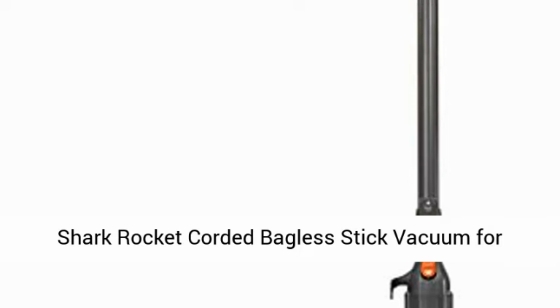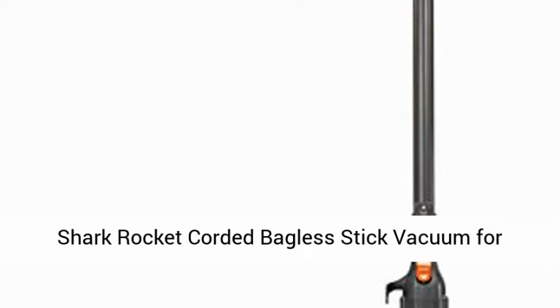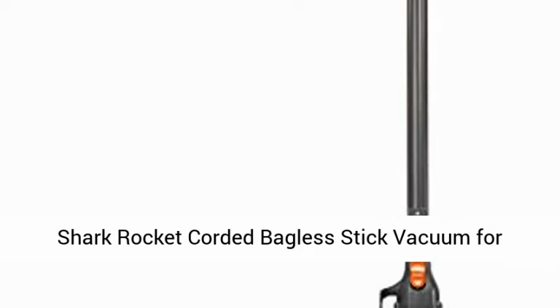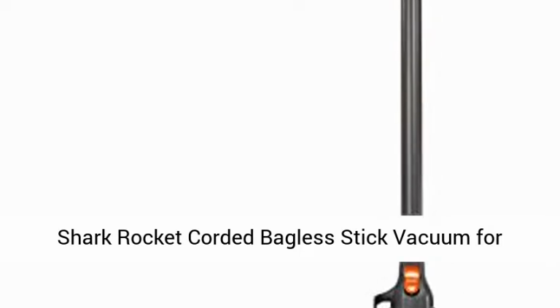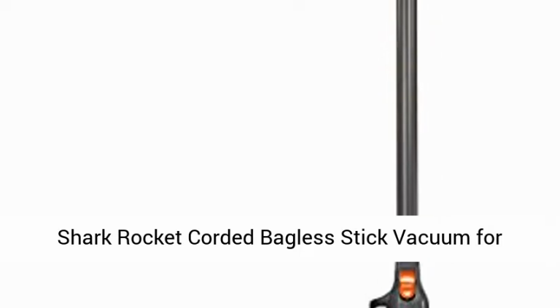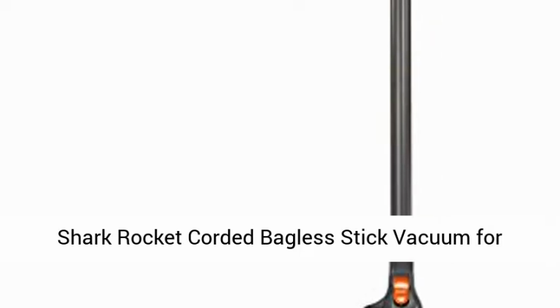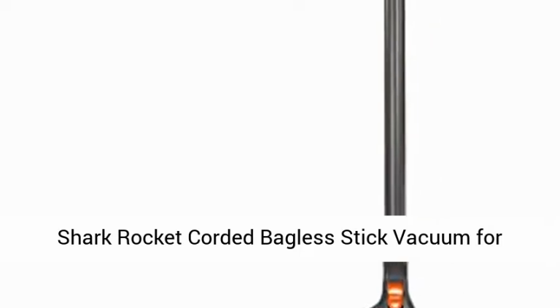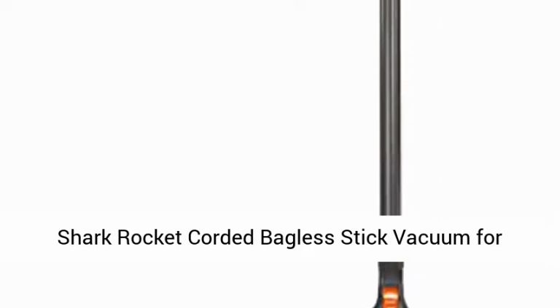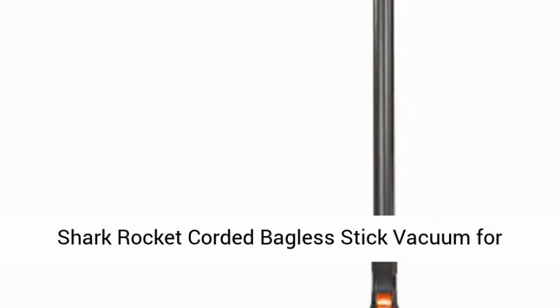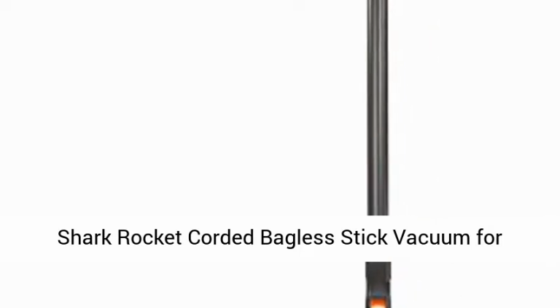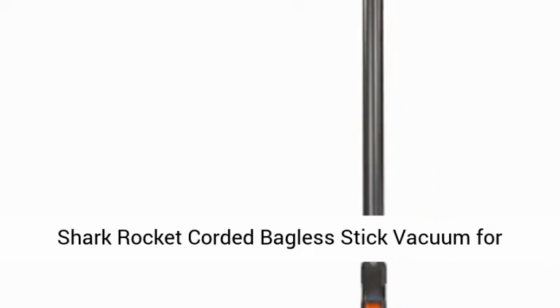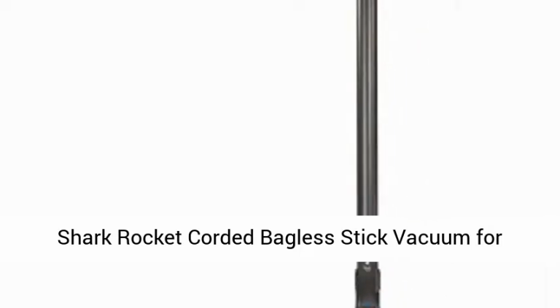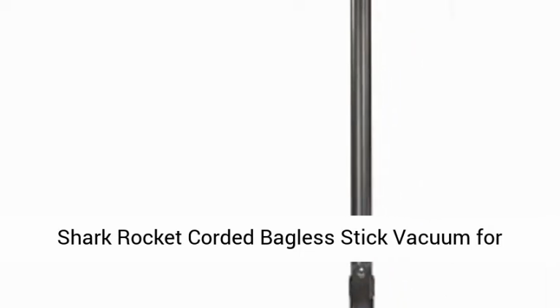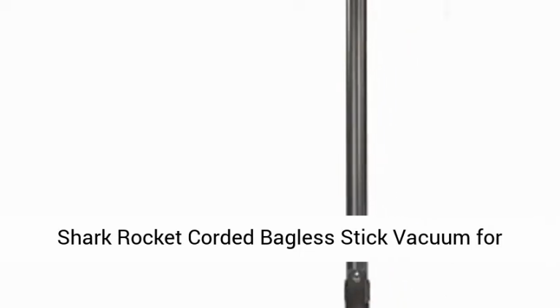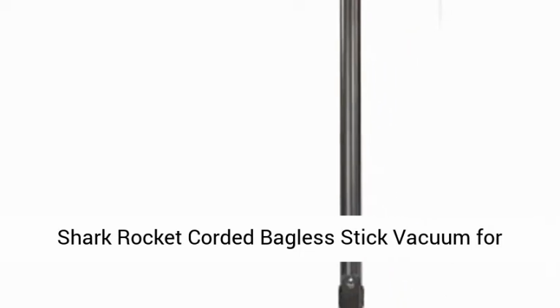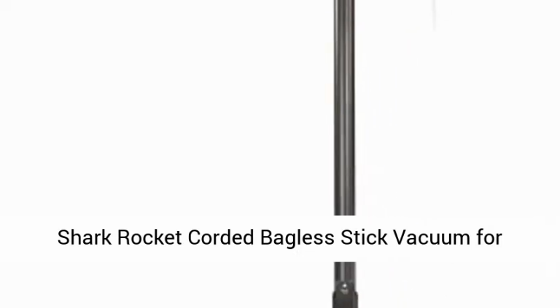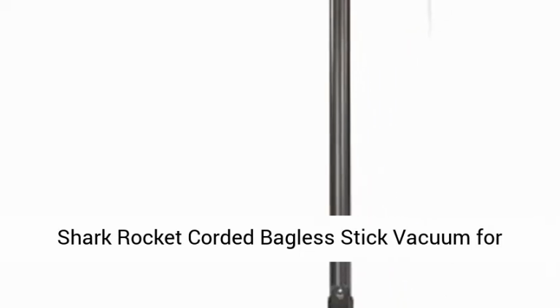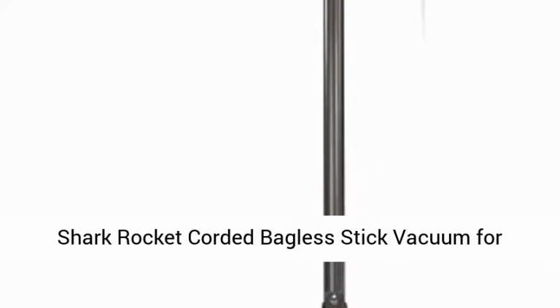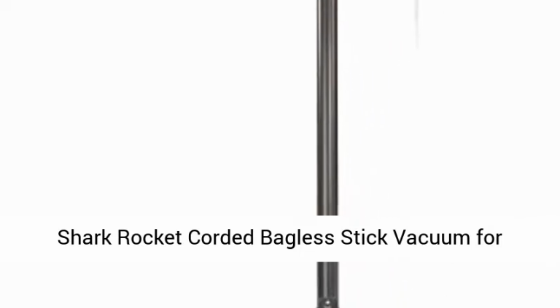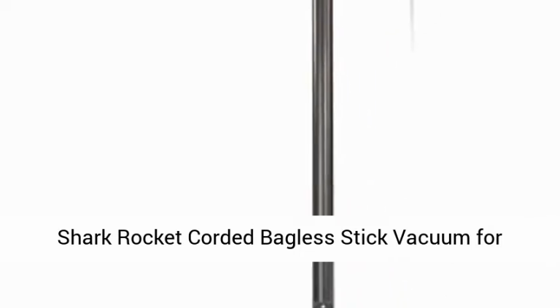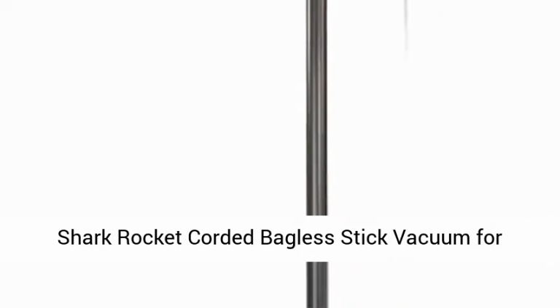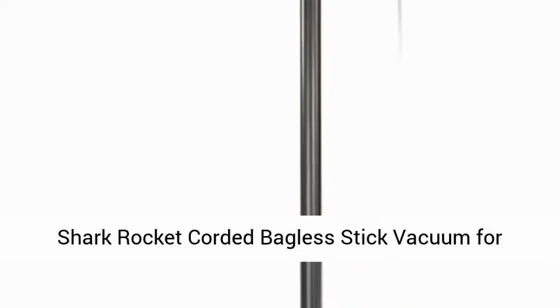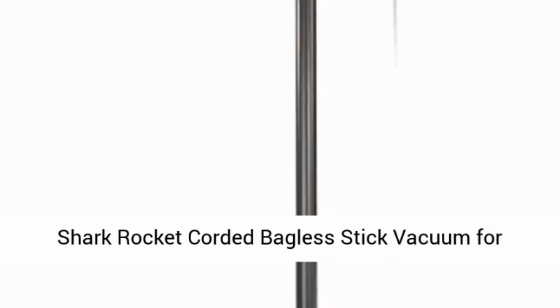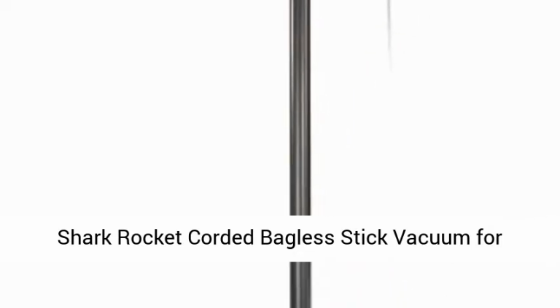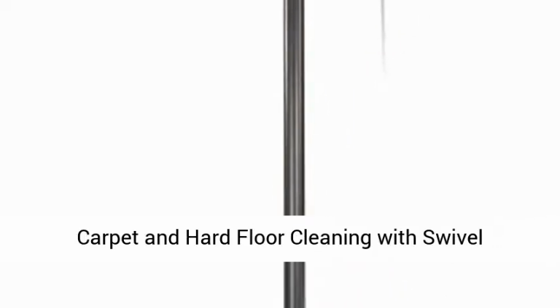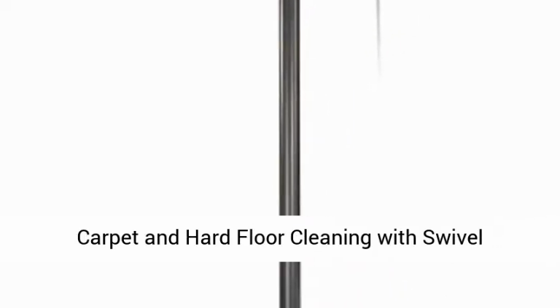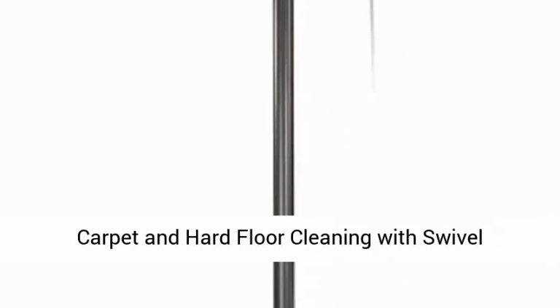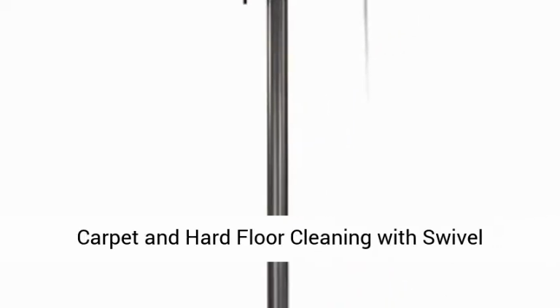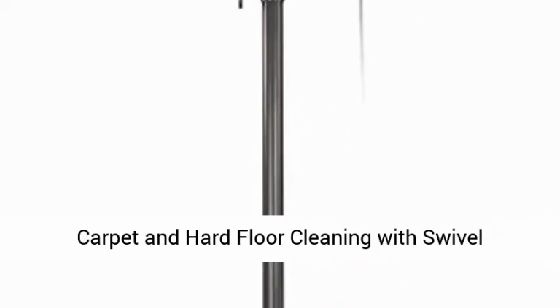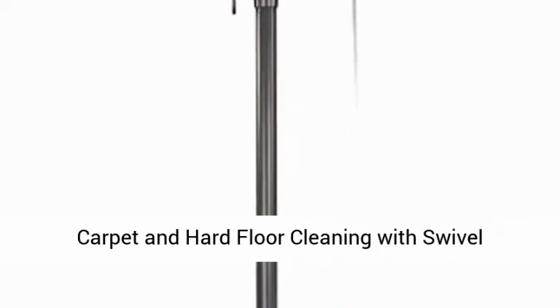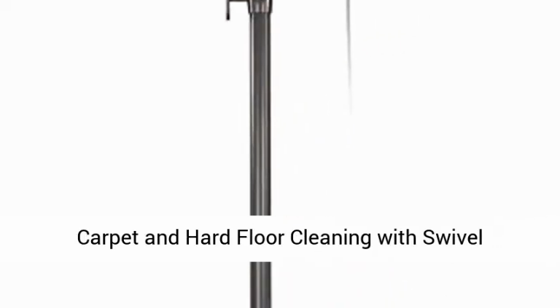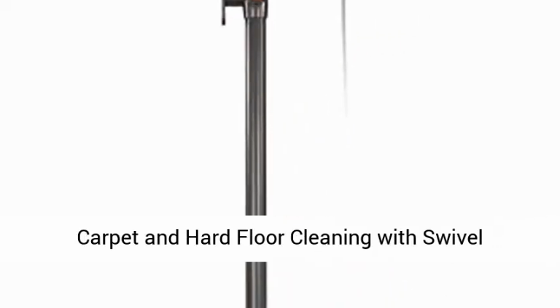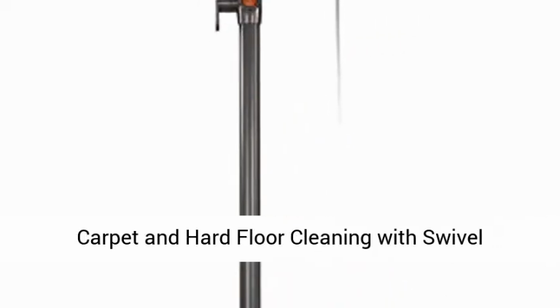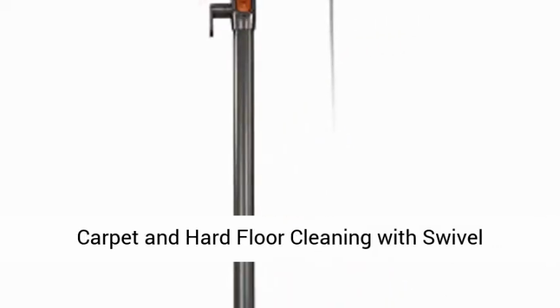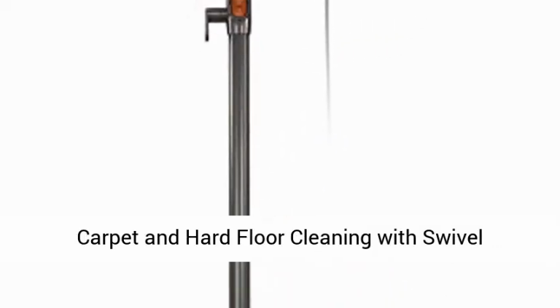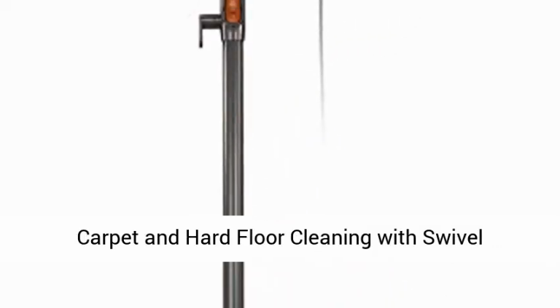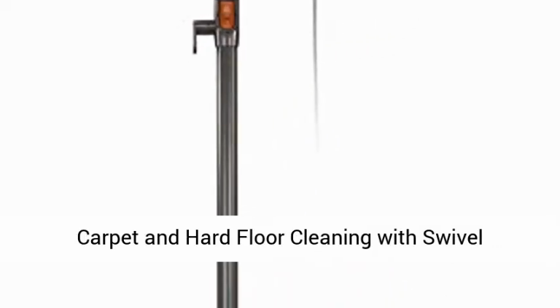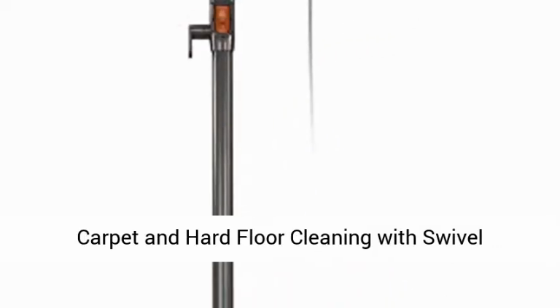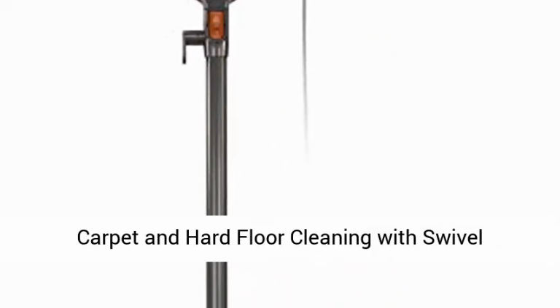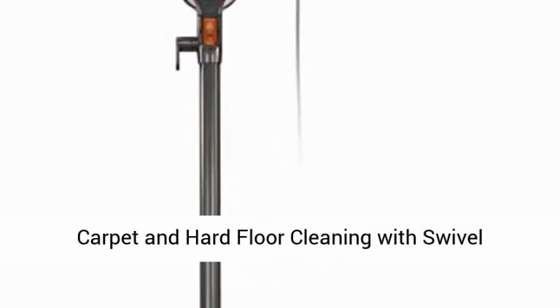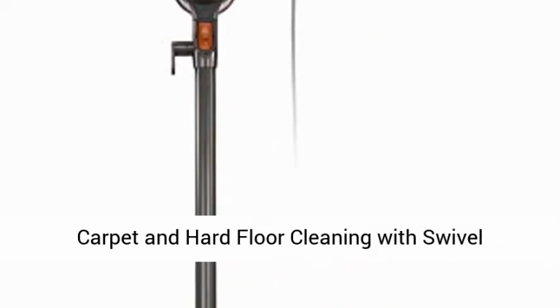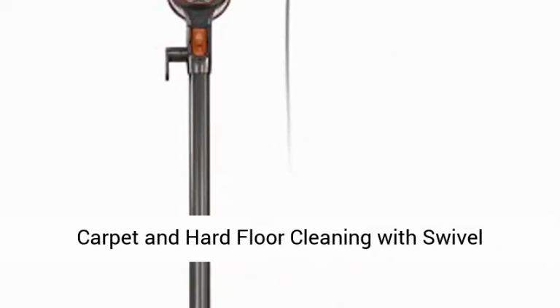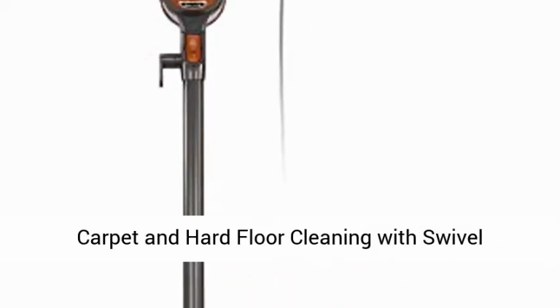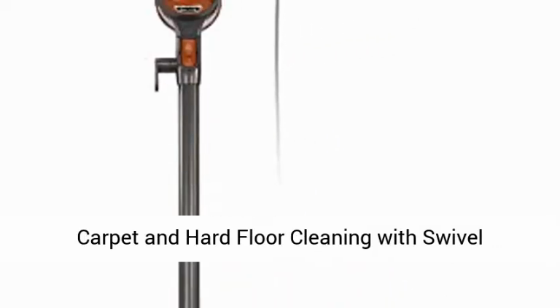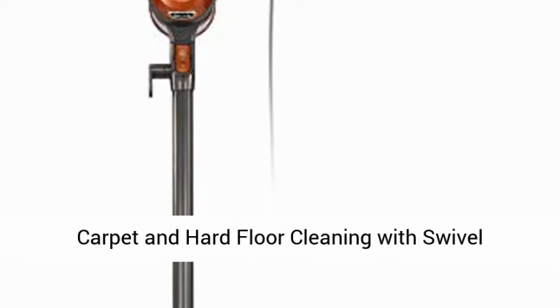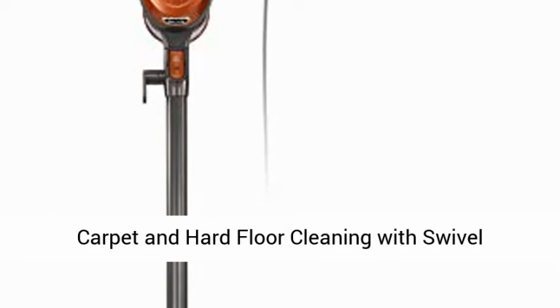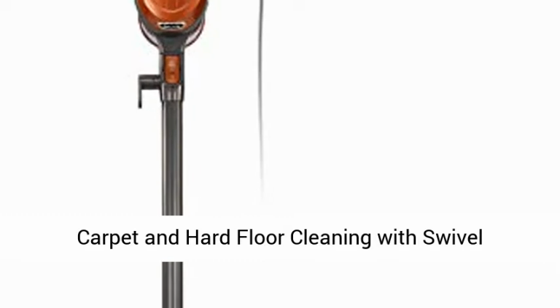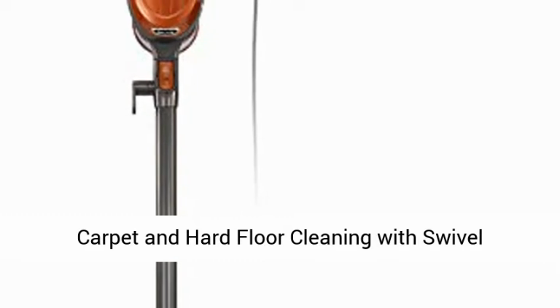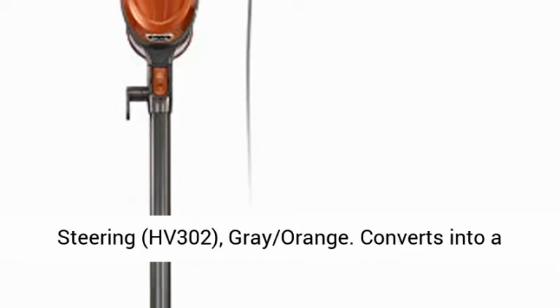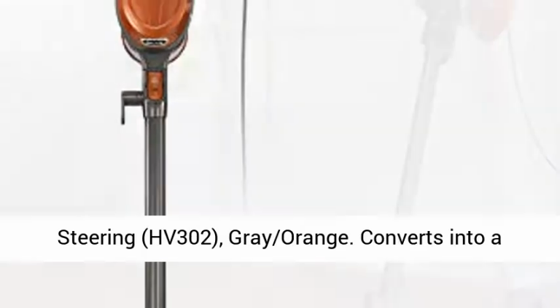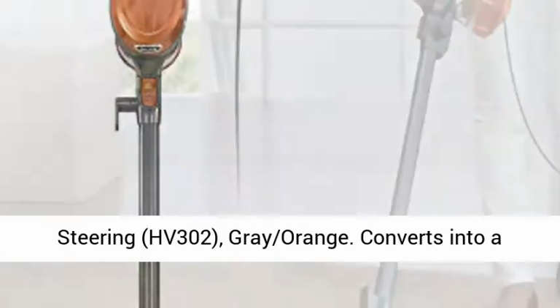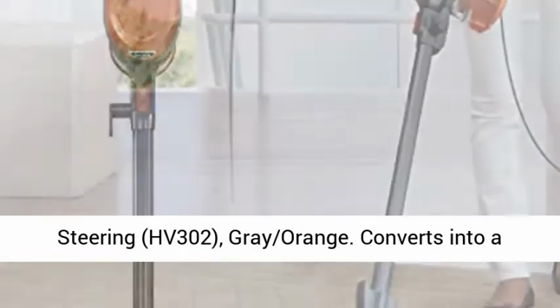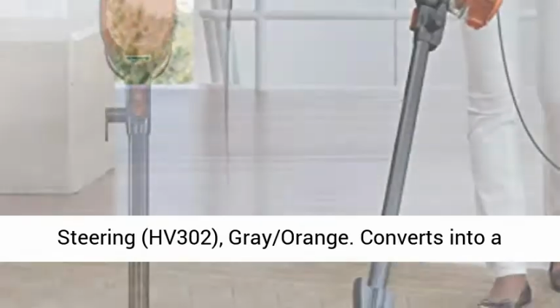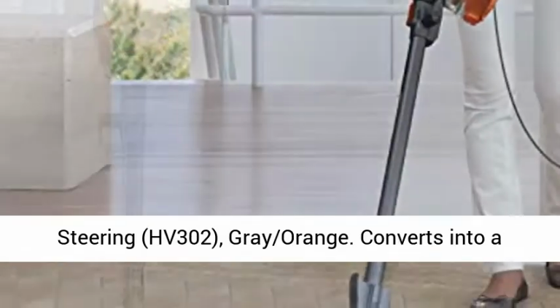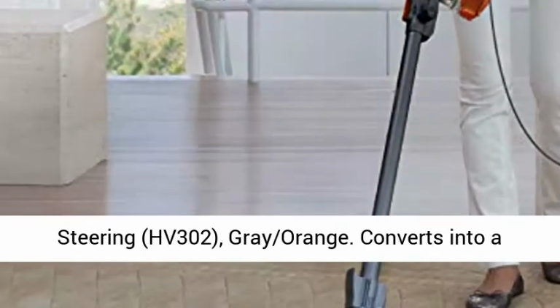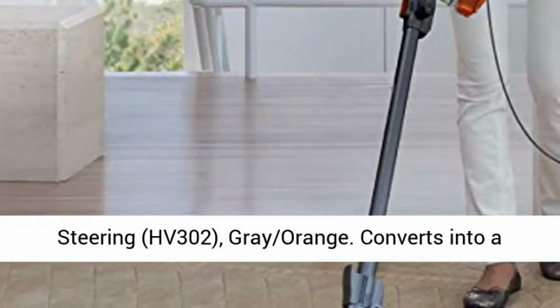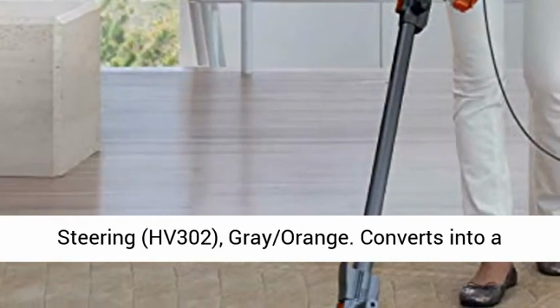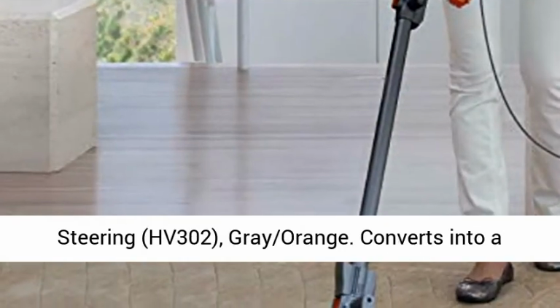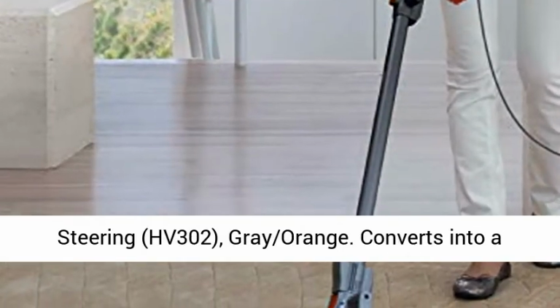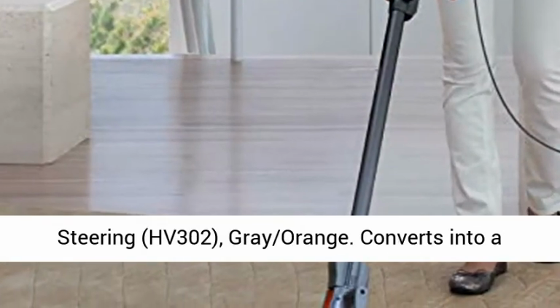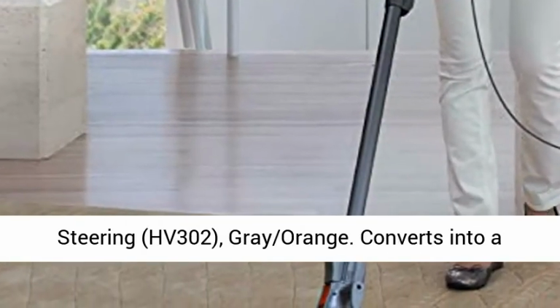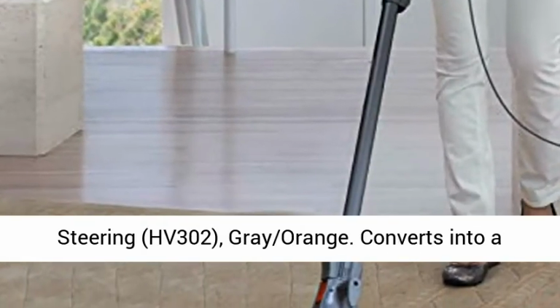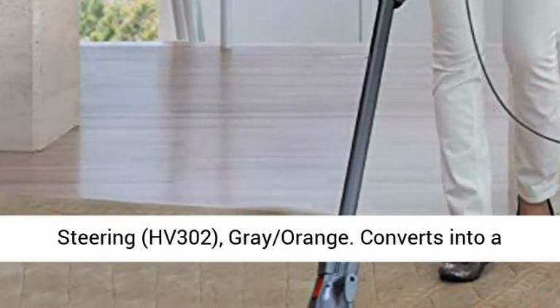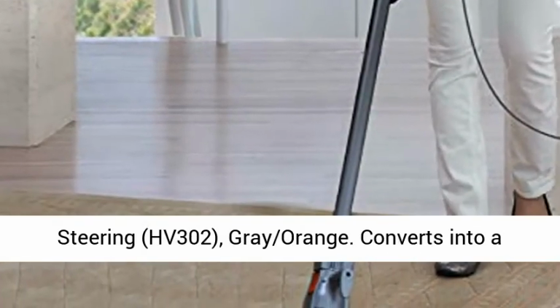Shark Rocket Corded Bagless Stick Vacuum for Carpet and Hard Floor Cleaning with Swivel Steering, HV302, Gray-Orange.